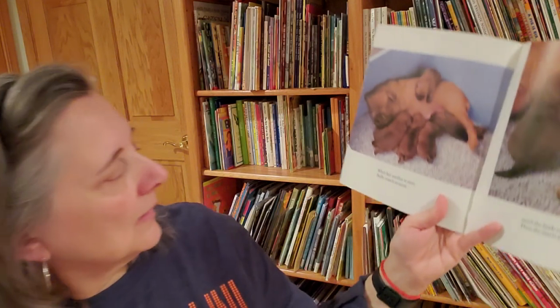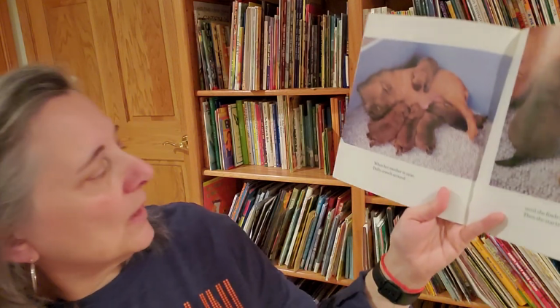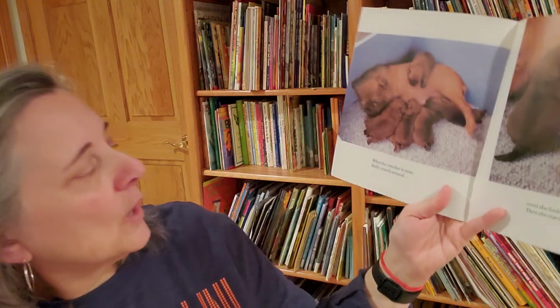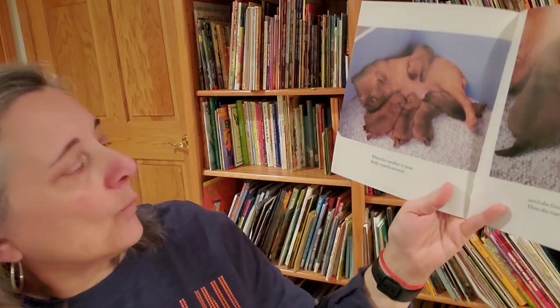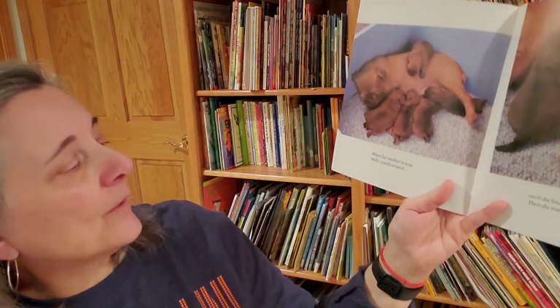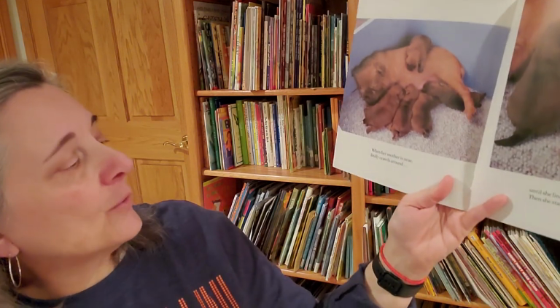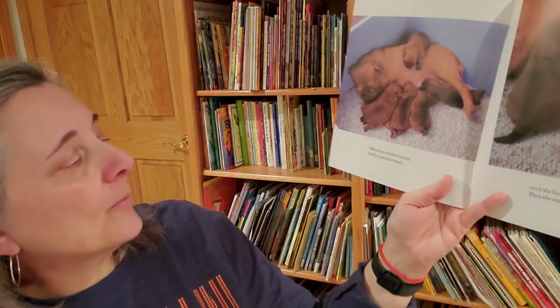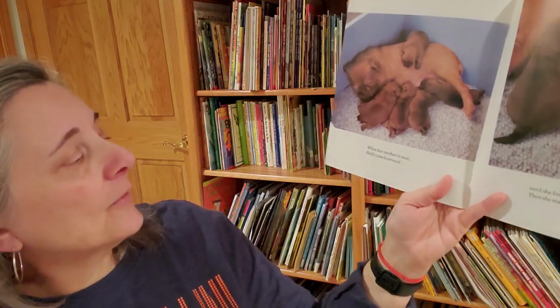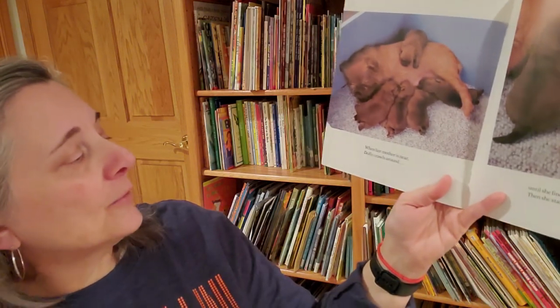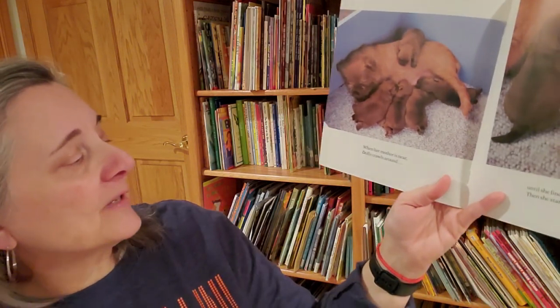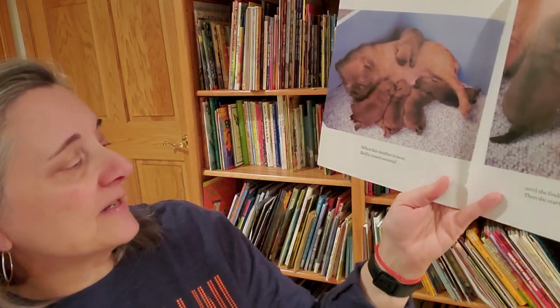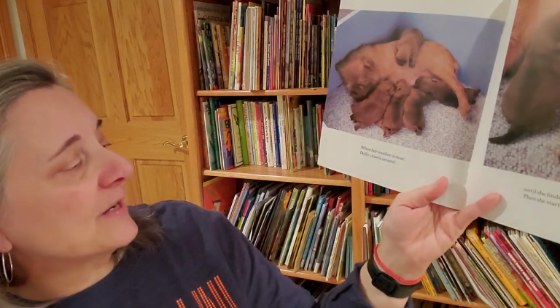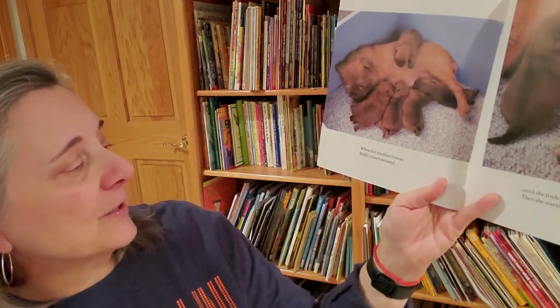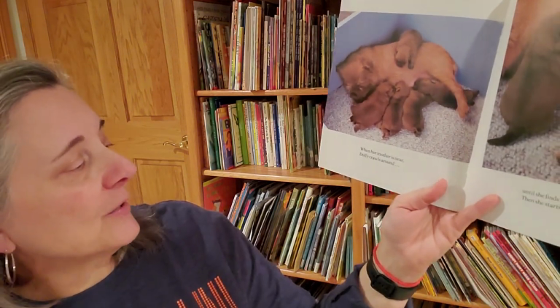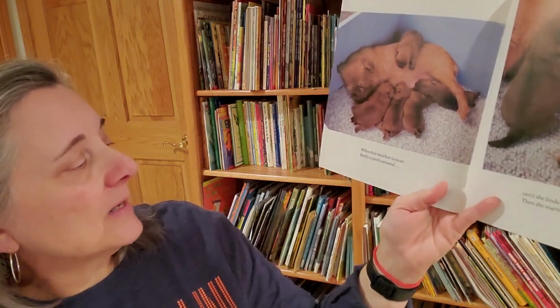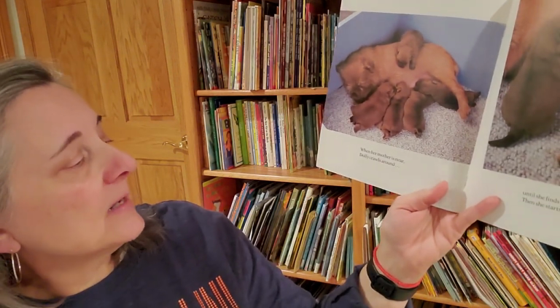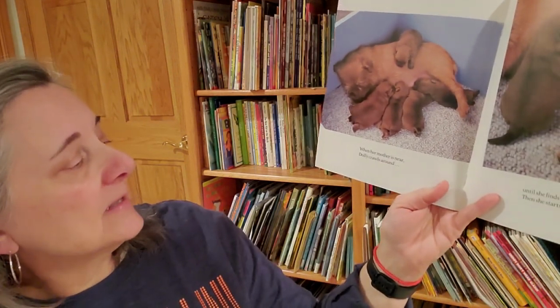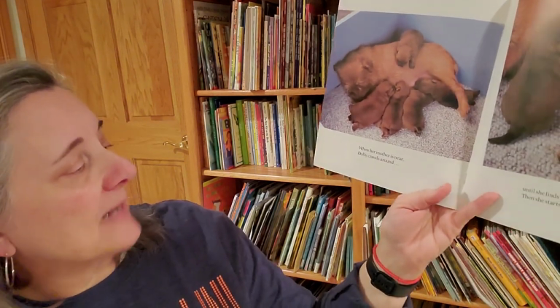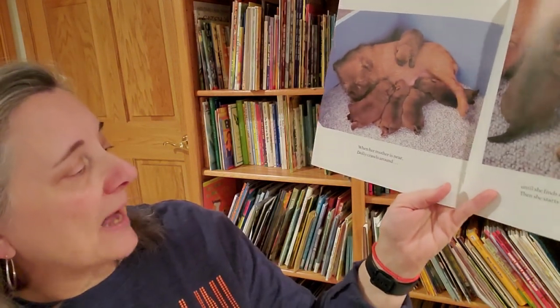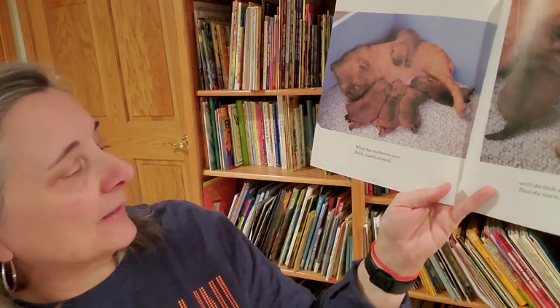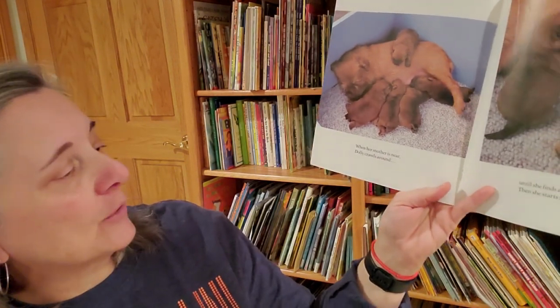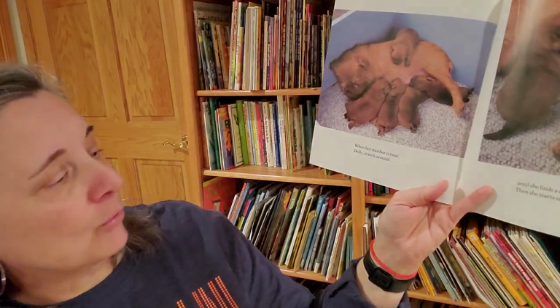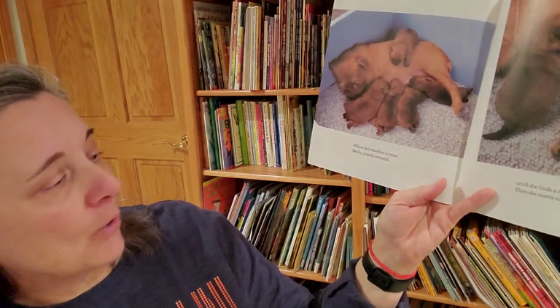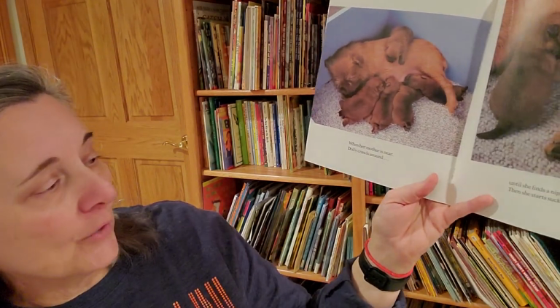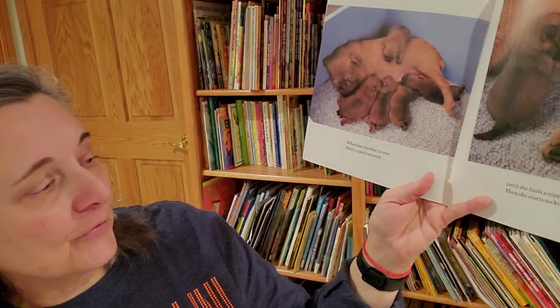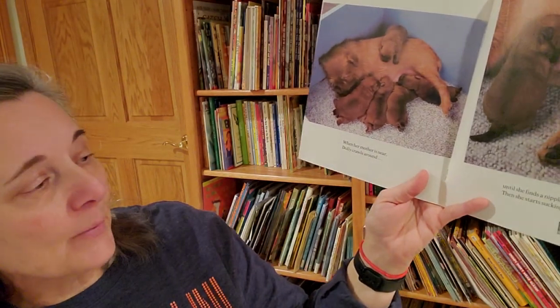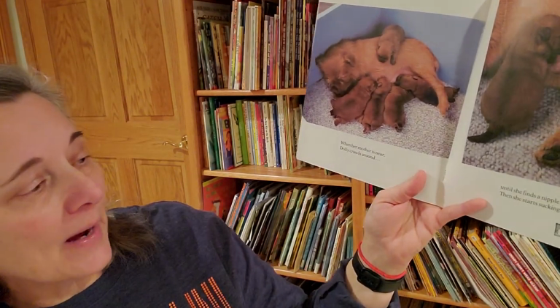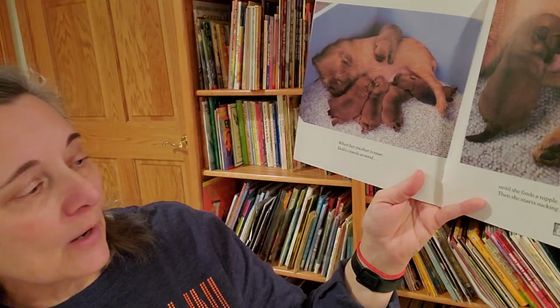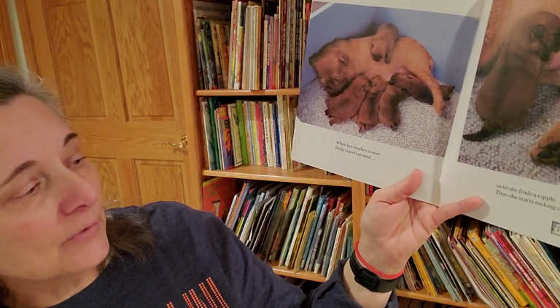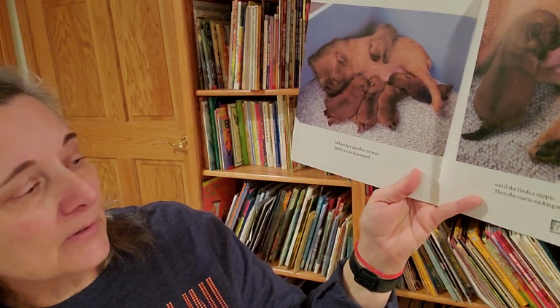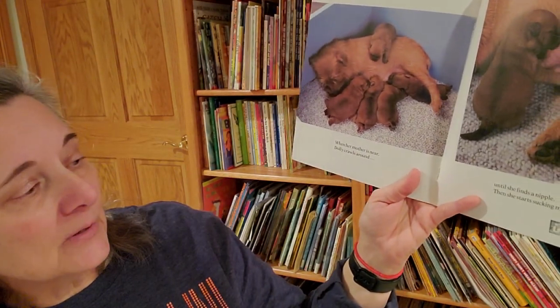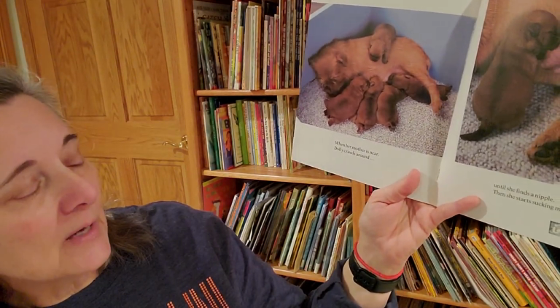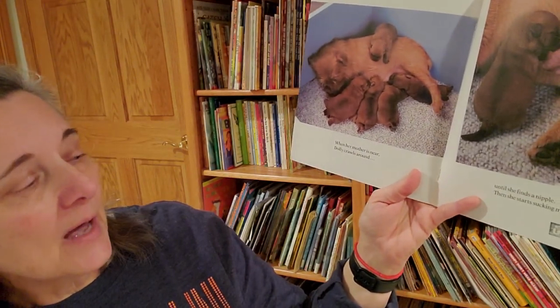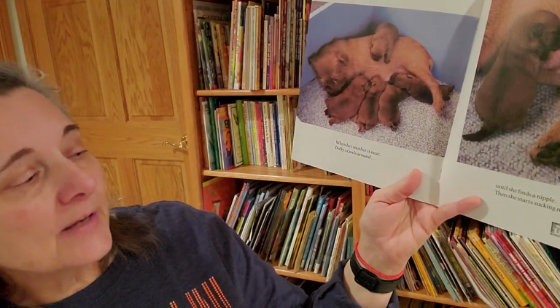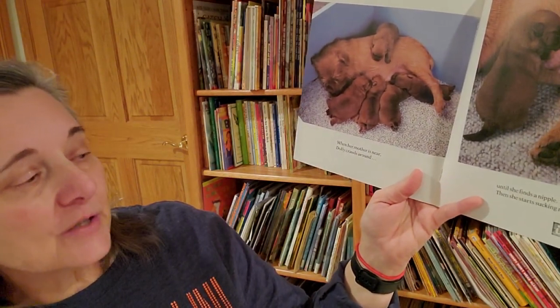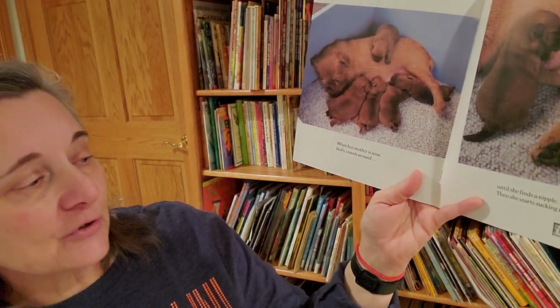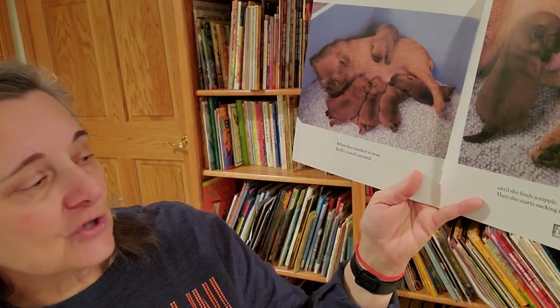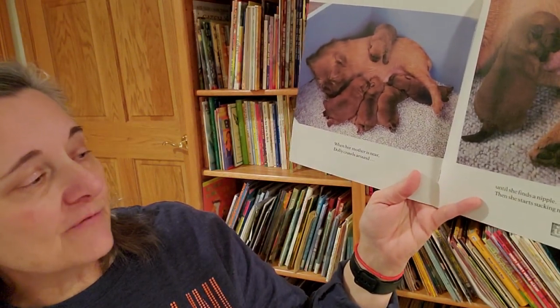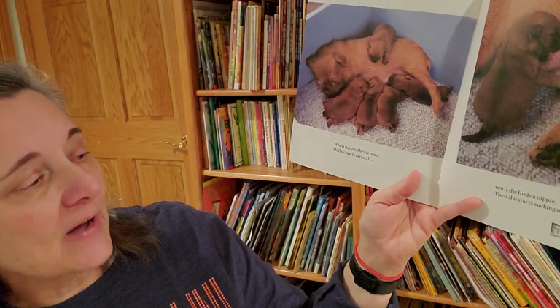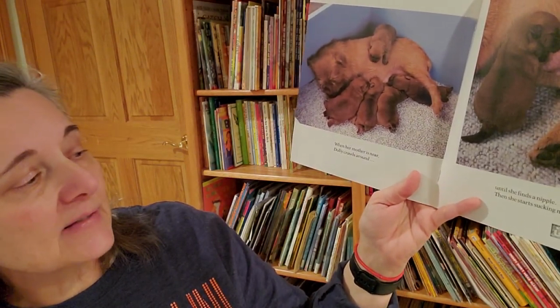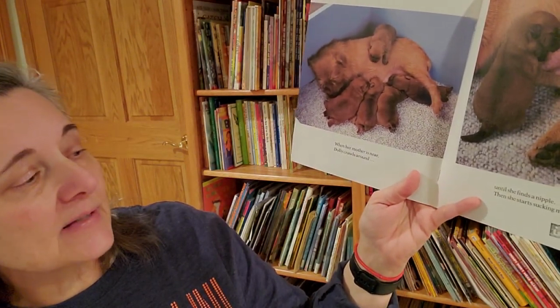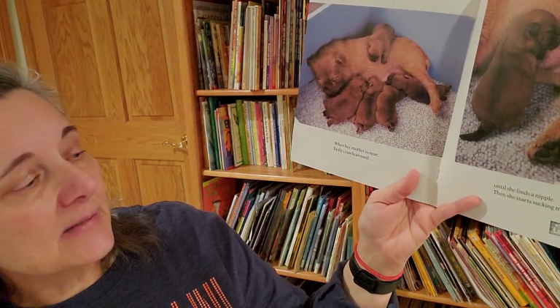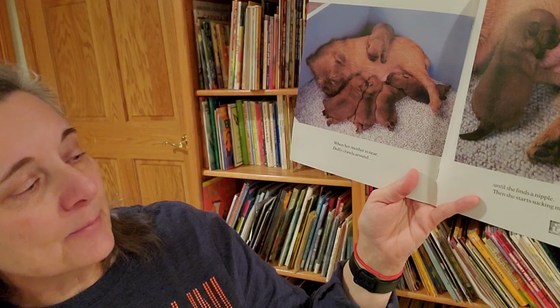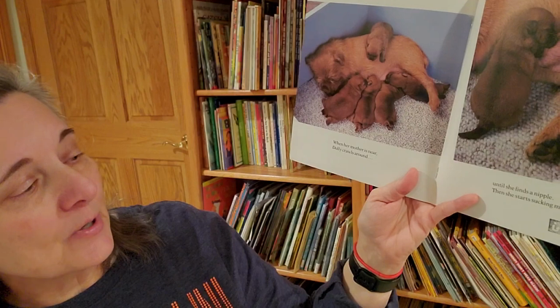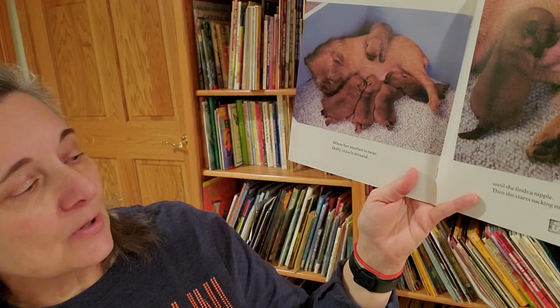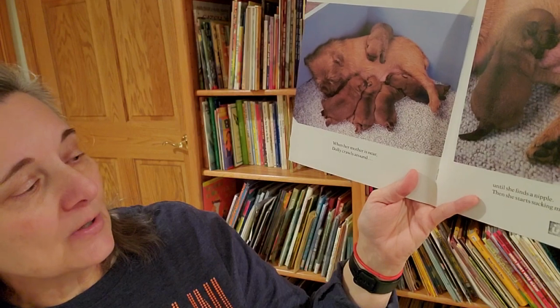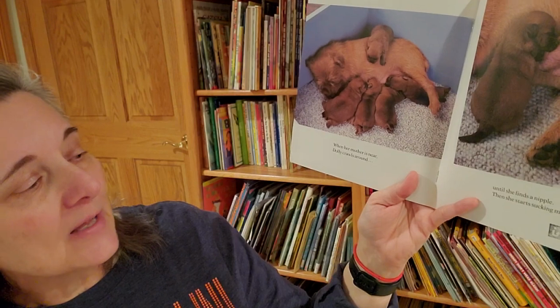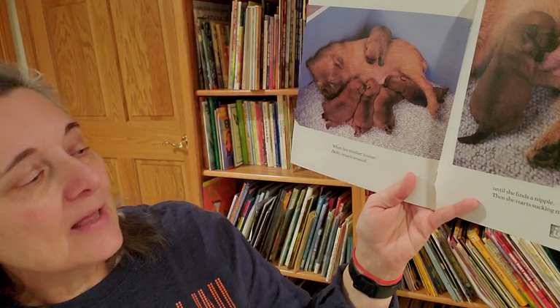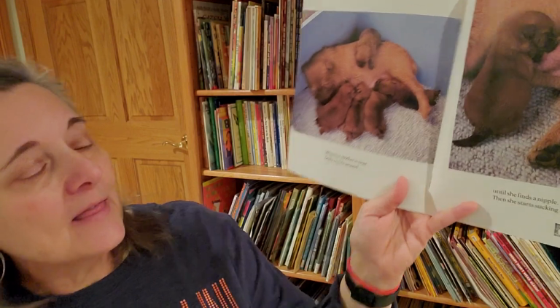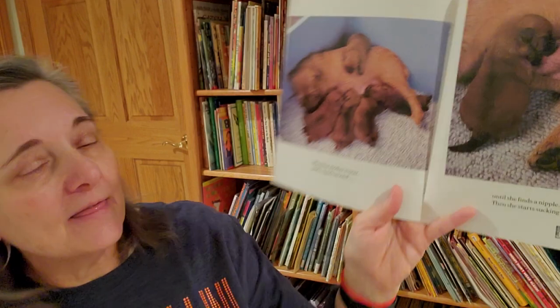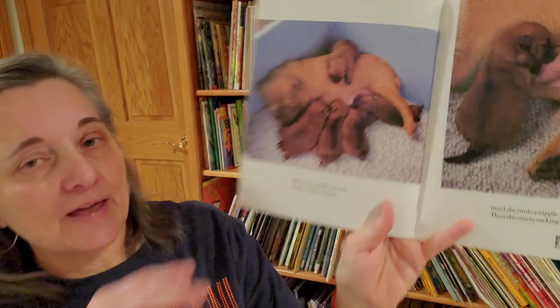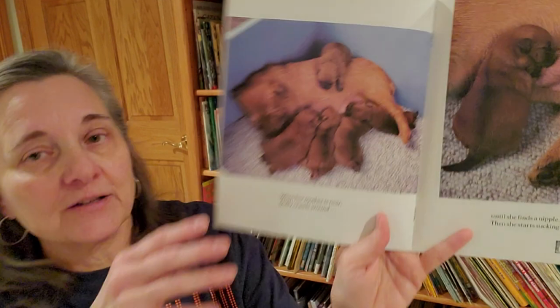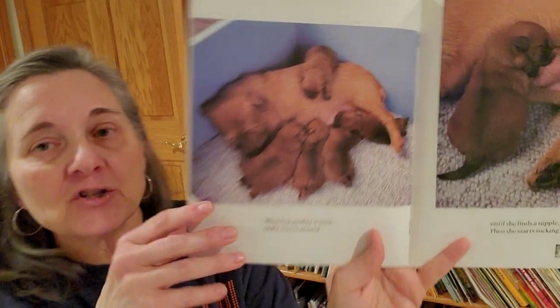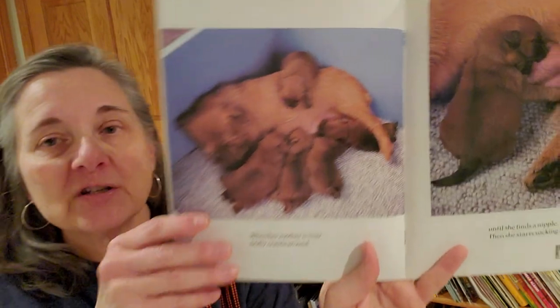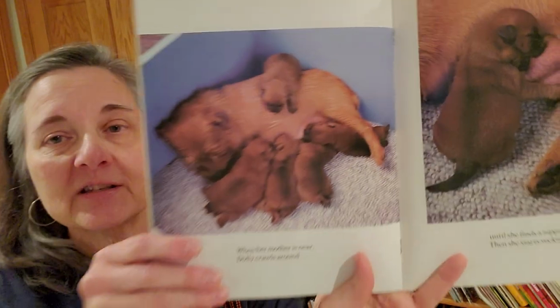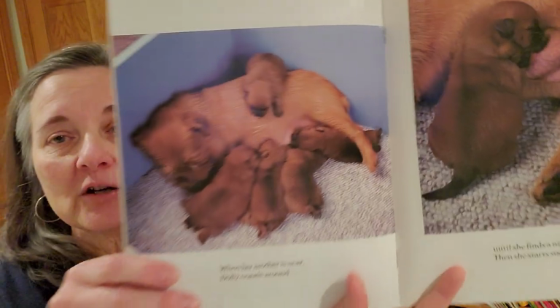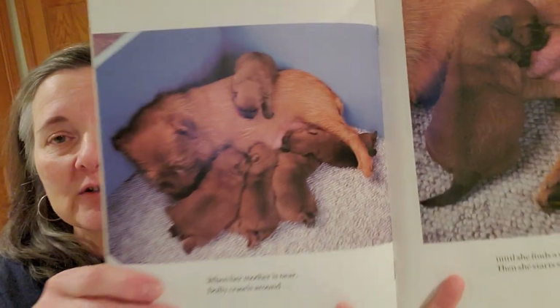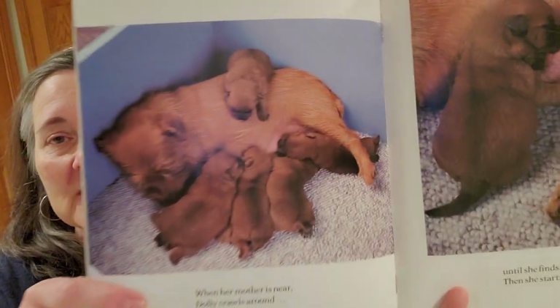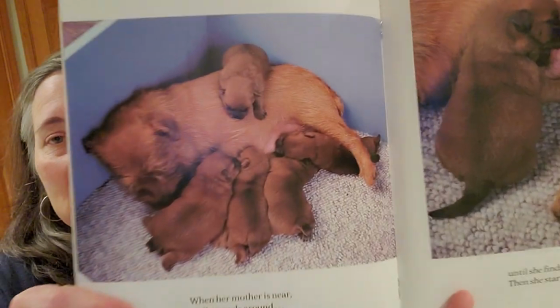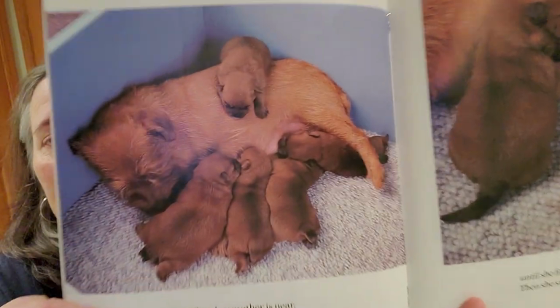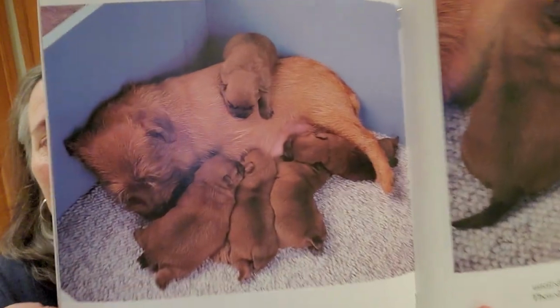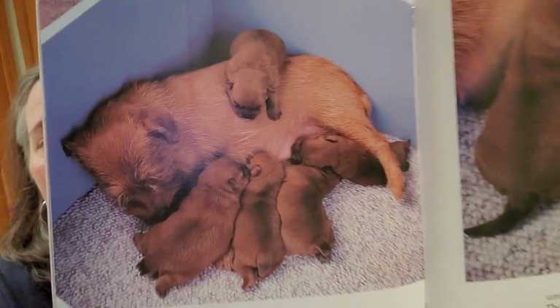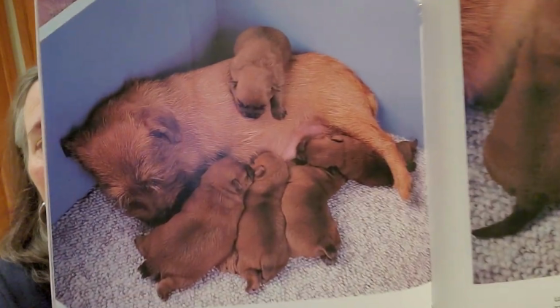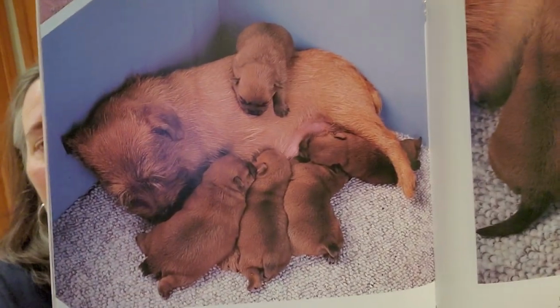When her mother is near, Dolly crawls around until she finds a nipple. Then she starts sucking milk.